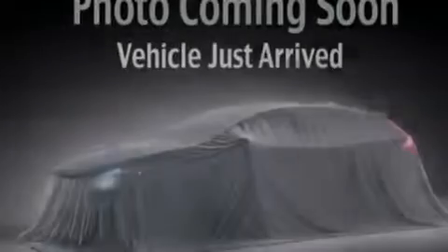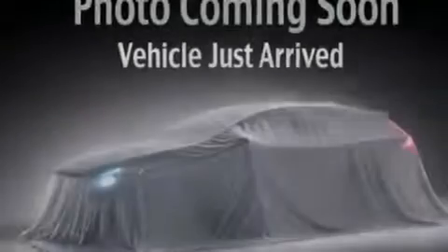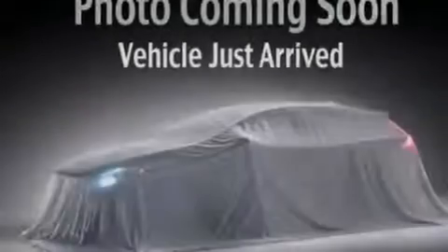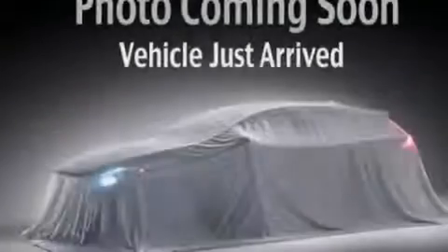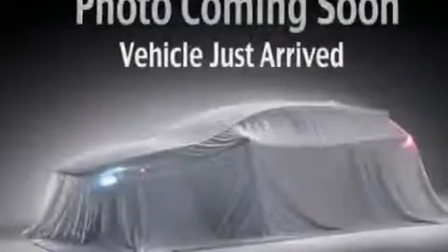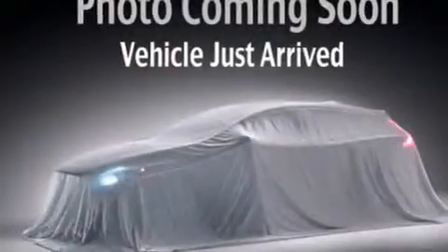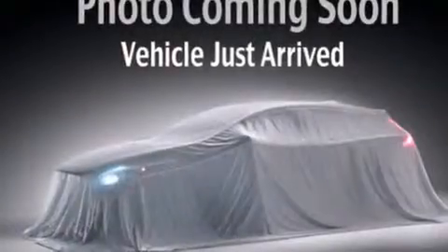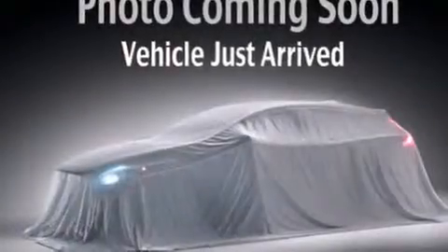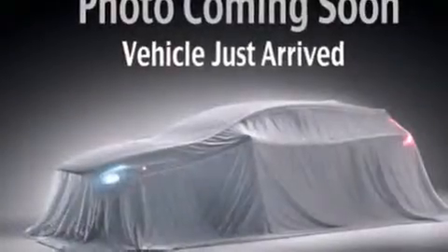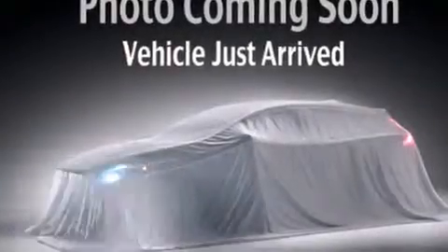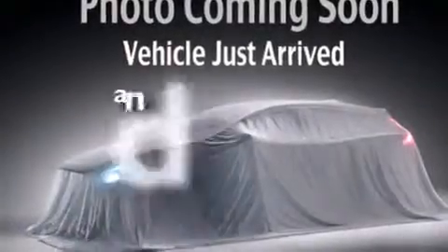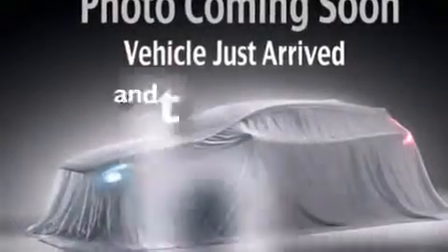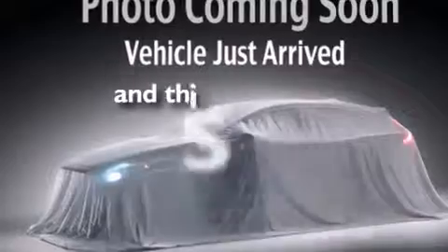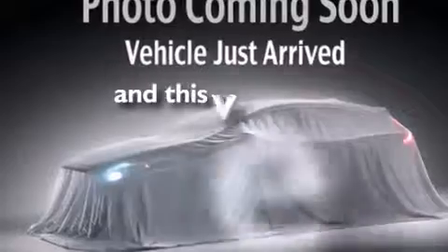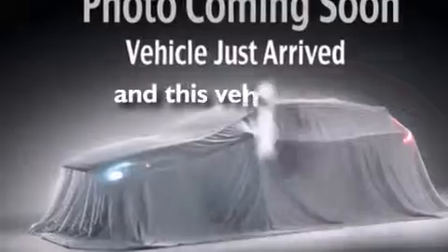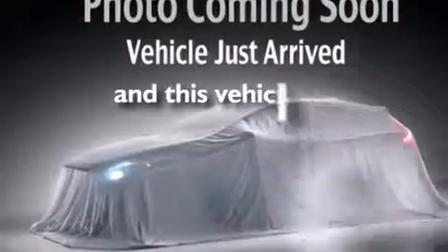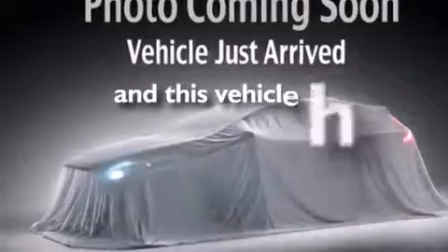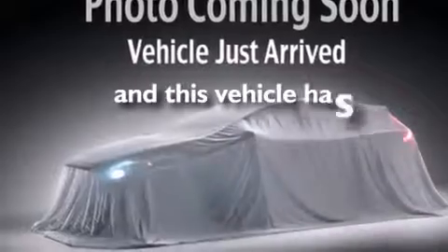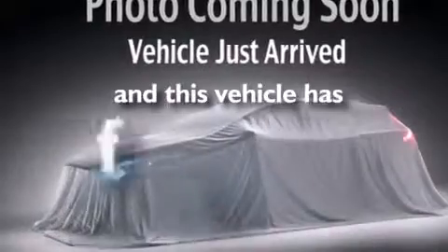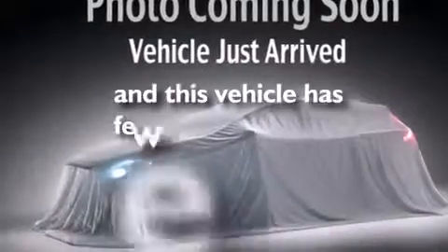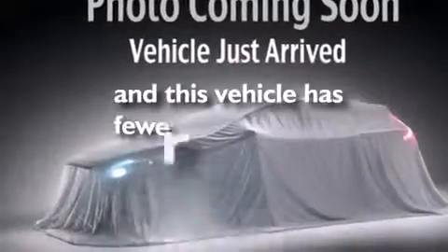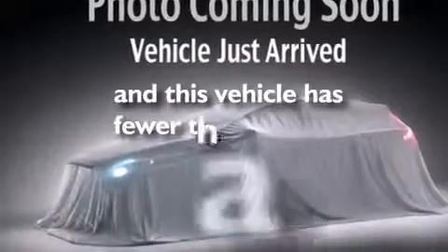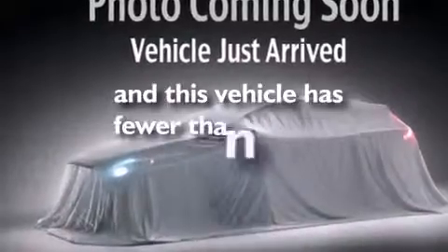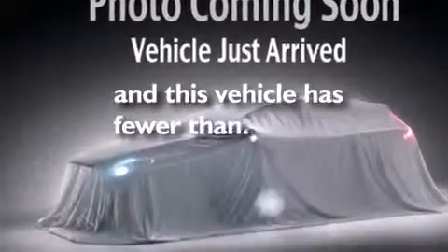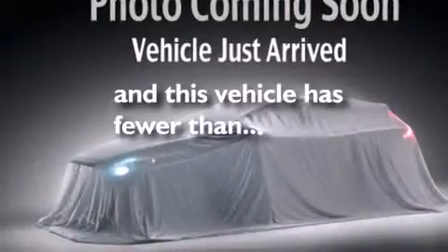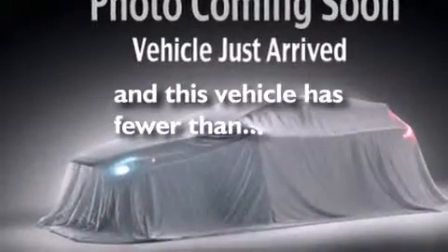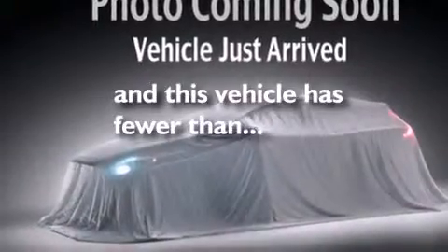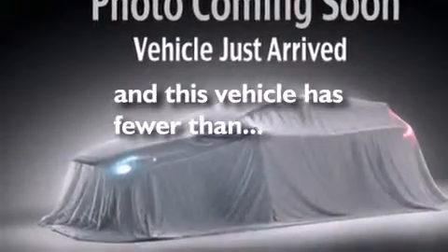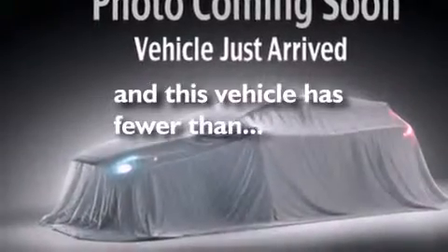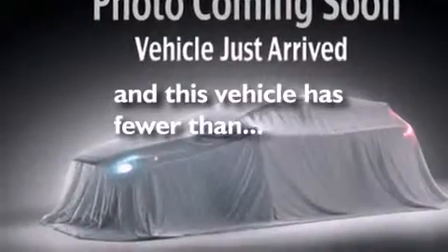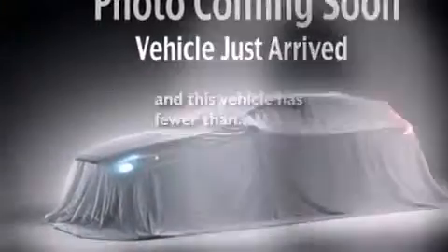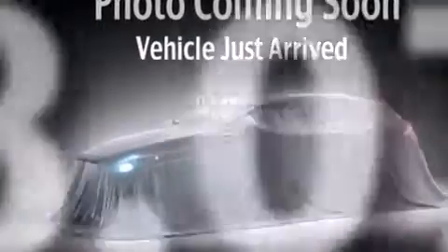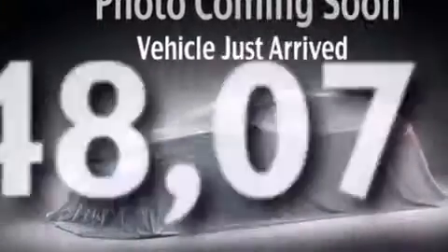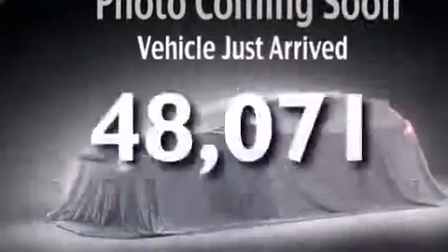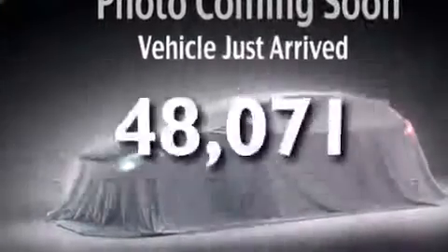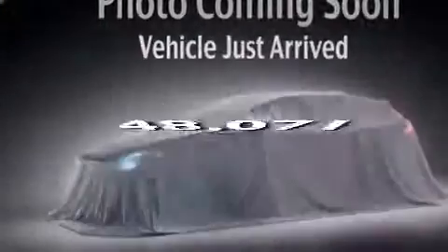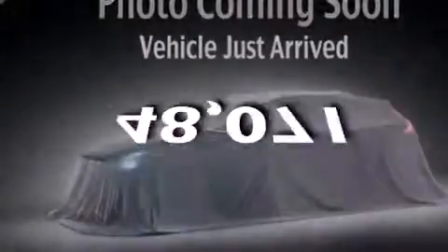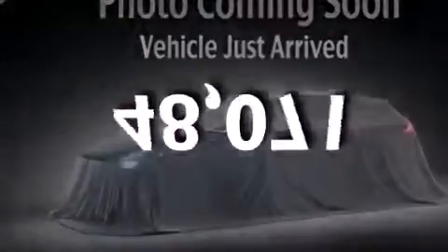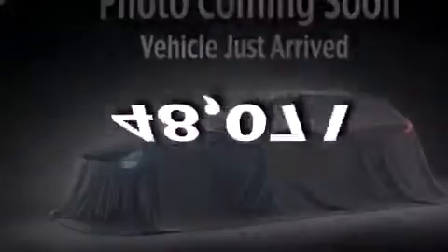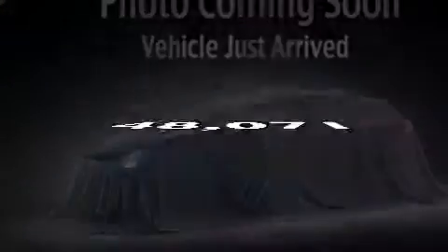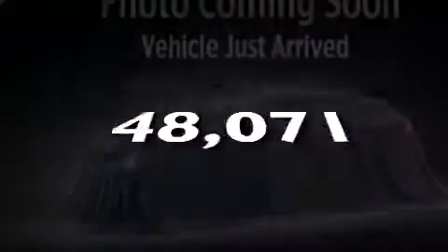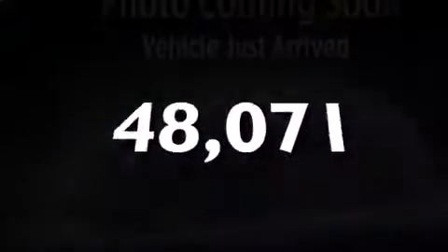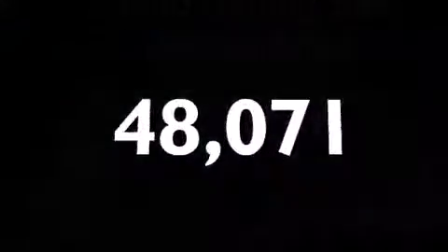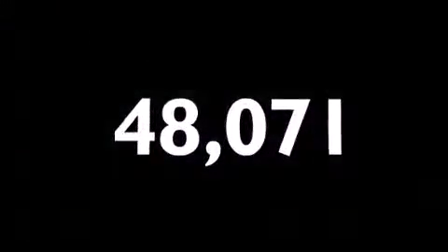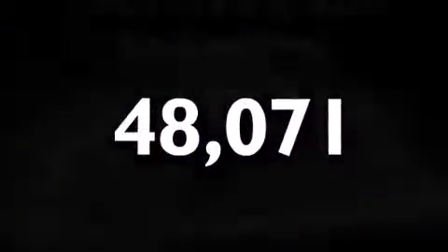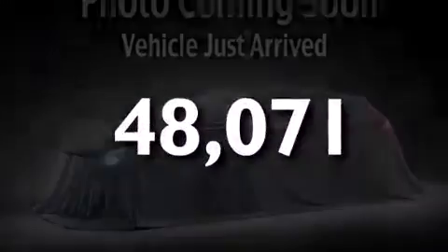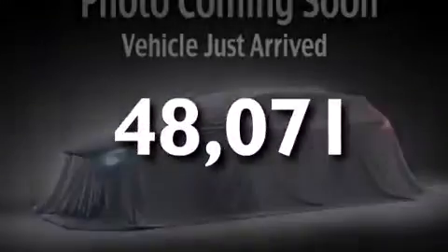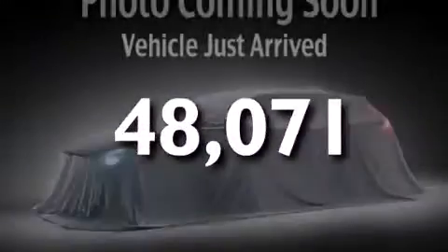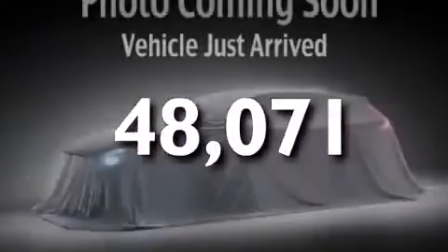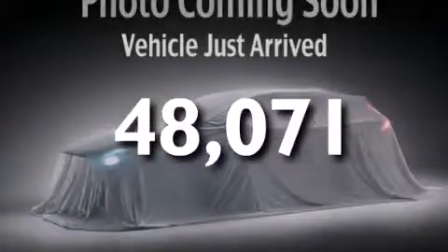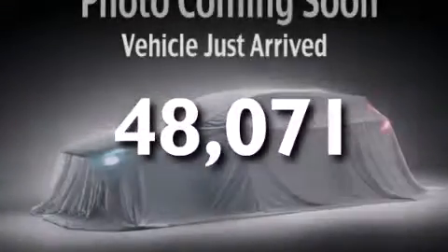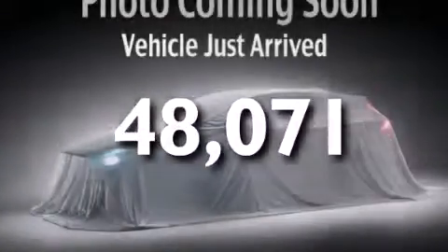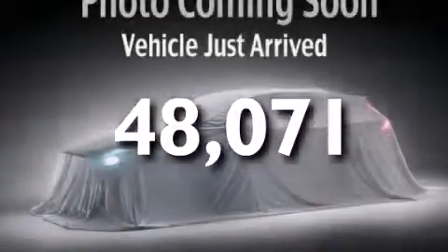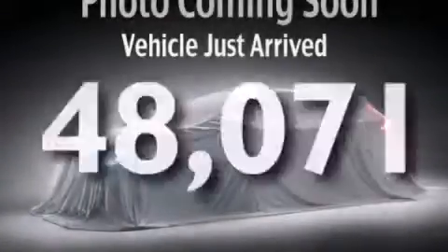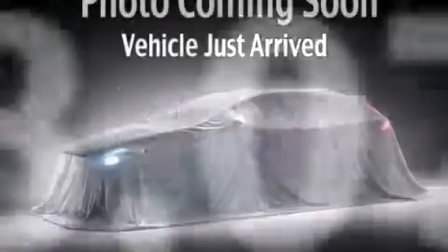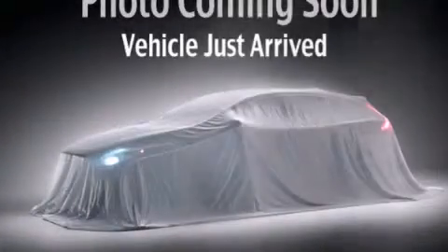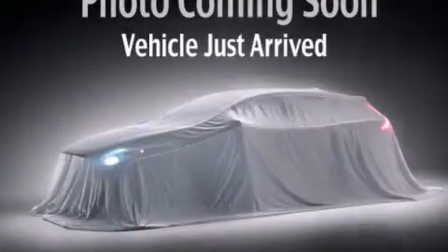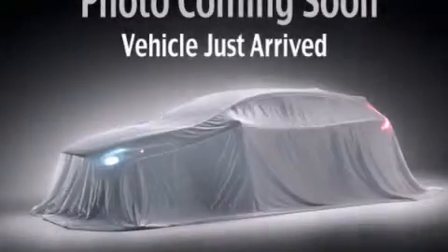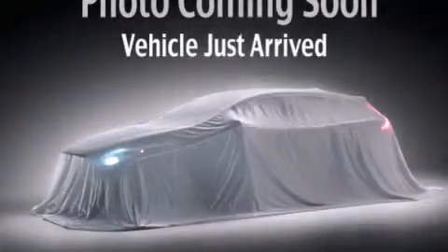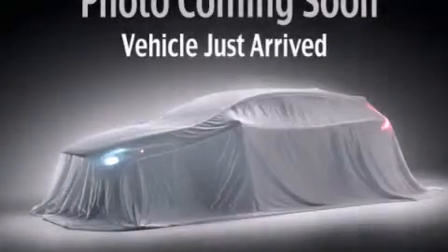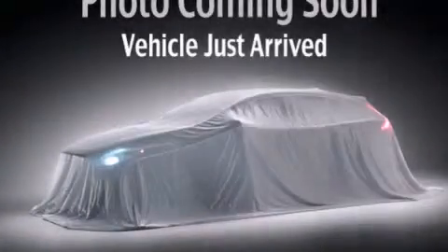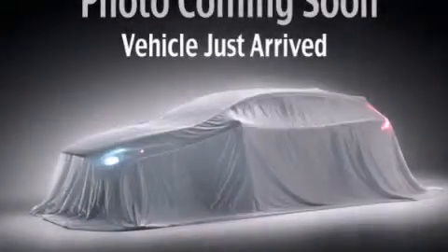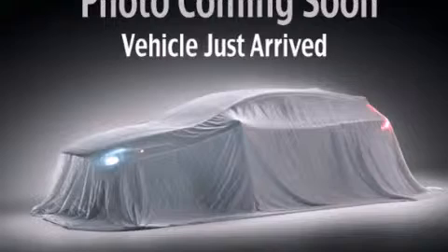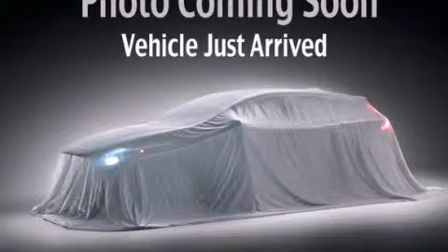This vehicle has fewer than 49,000 miles on the odometer. Contact us today to arrange your test drive.